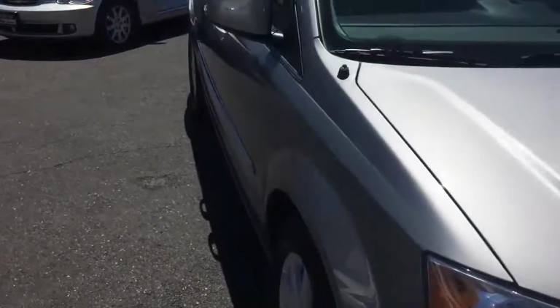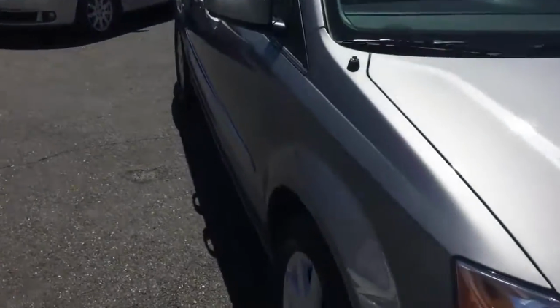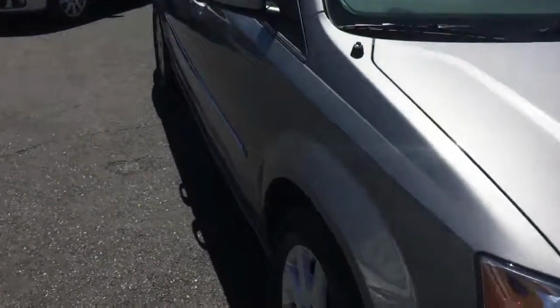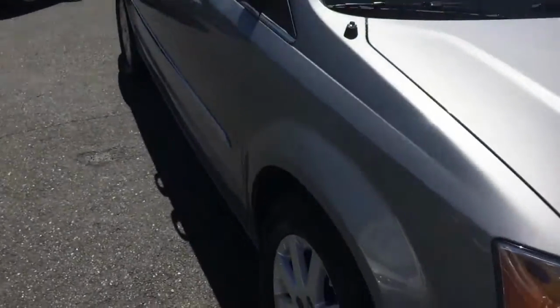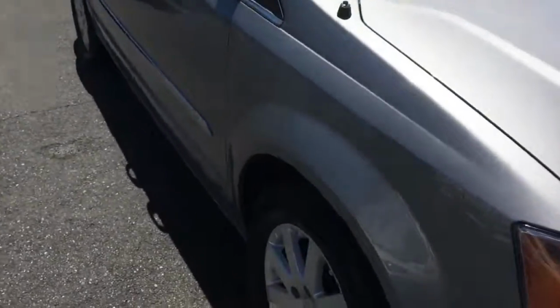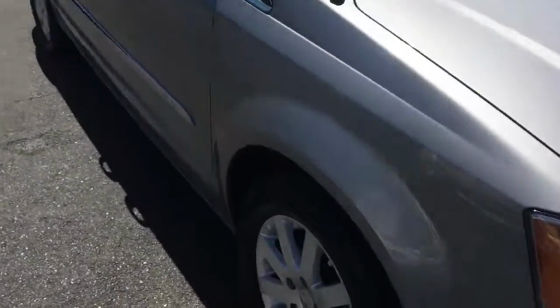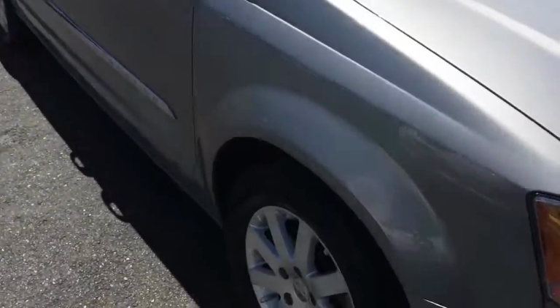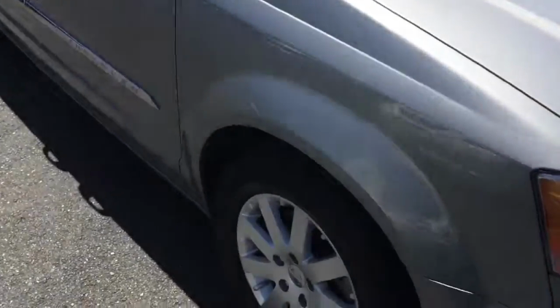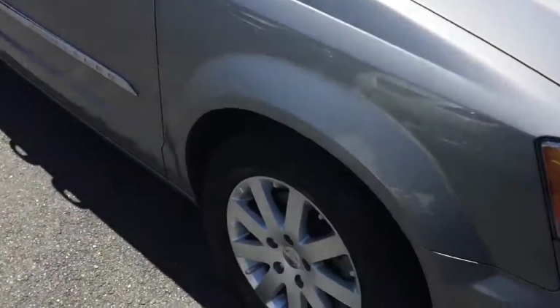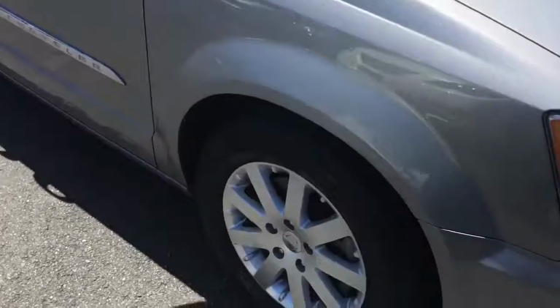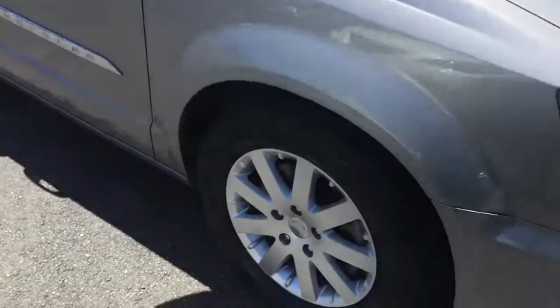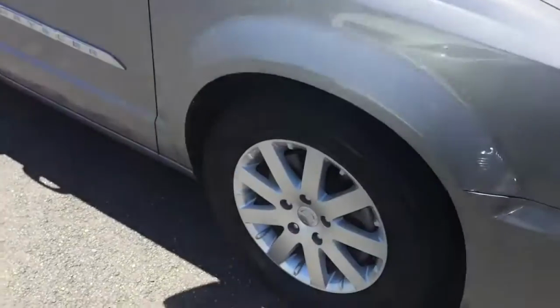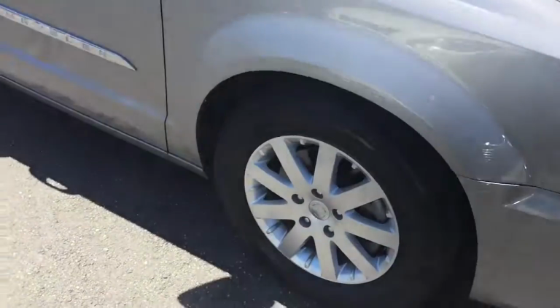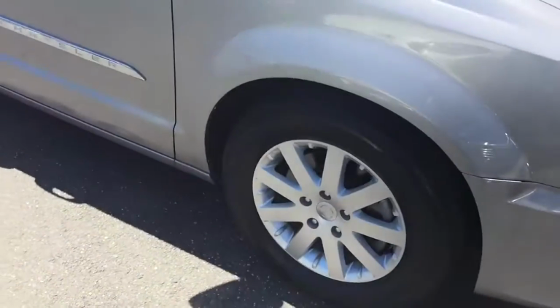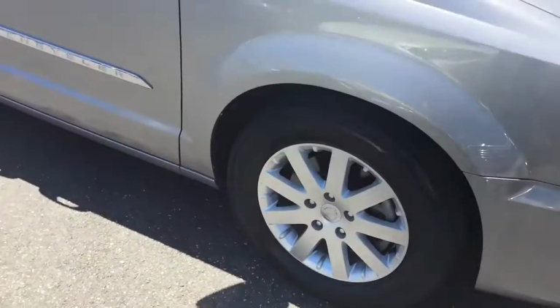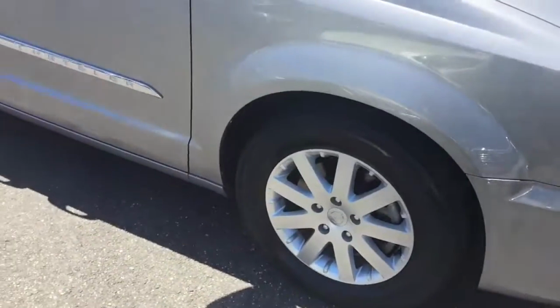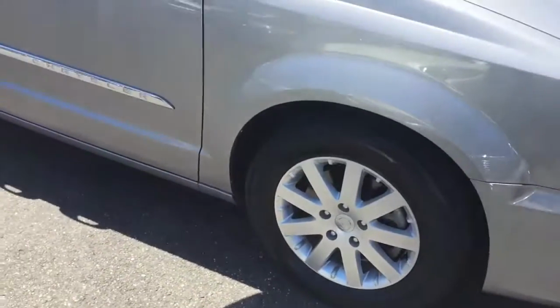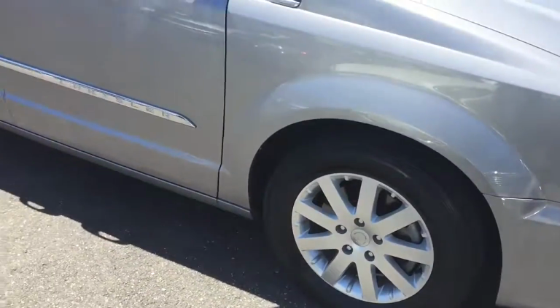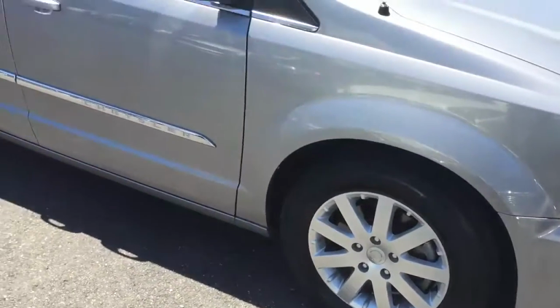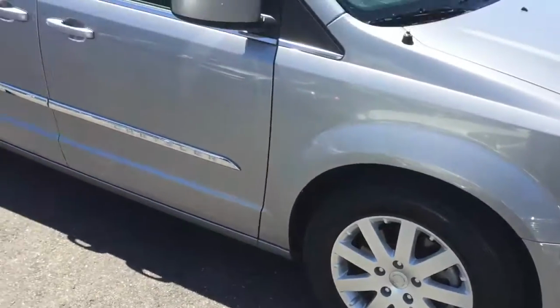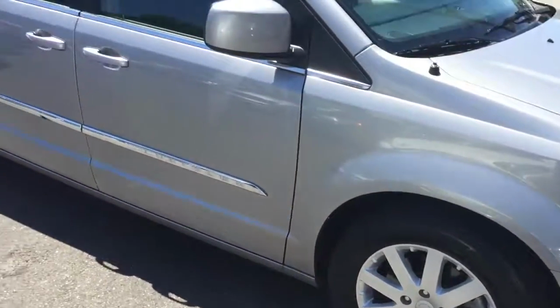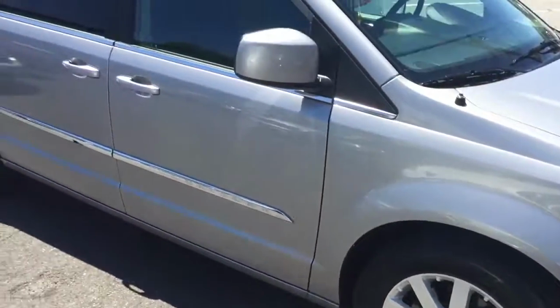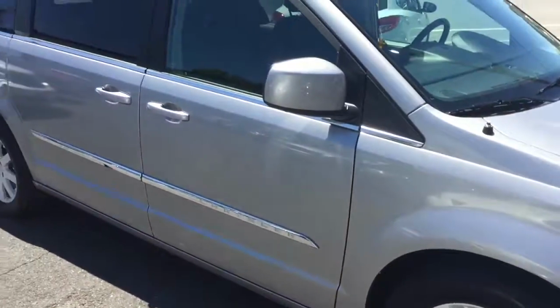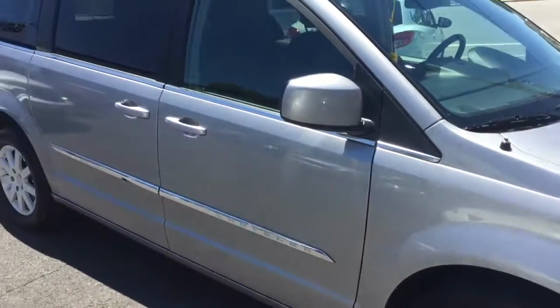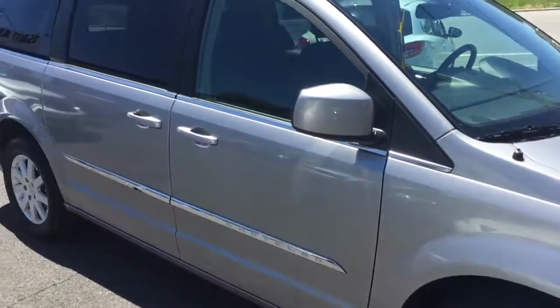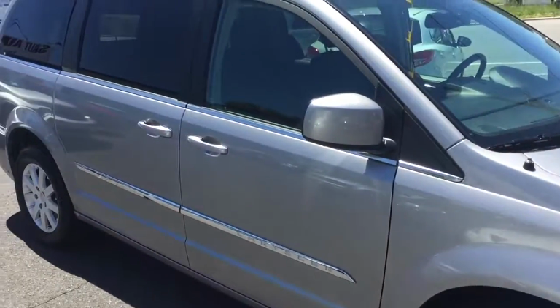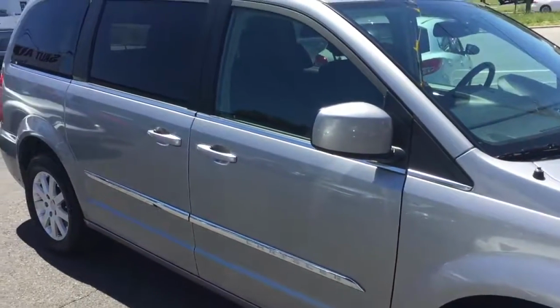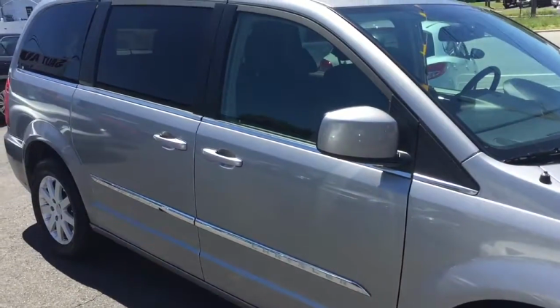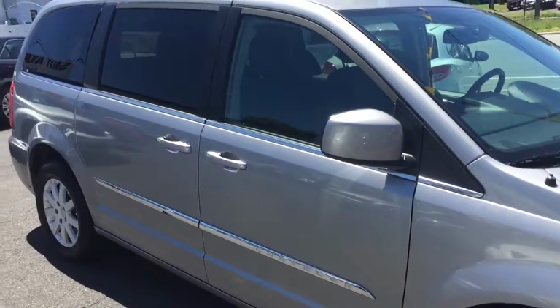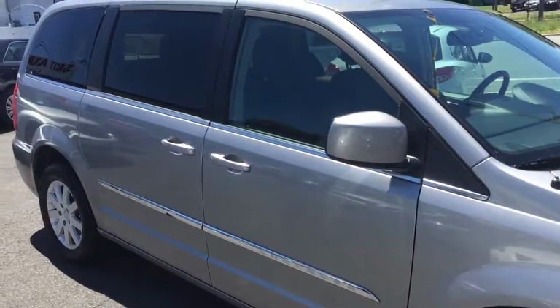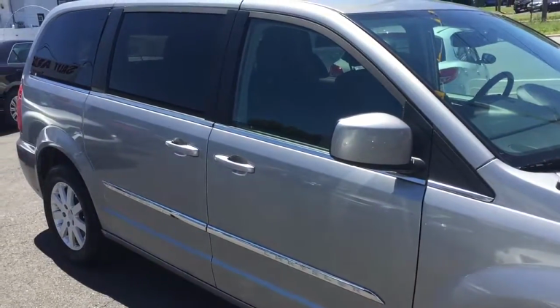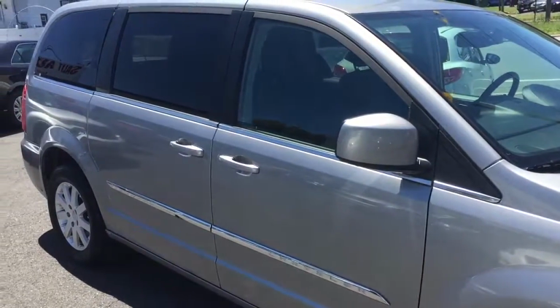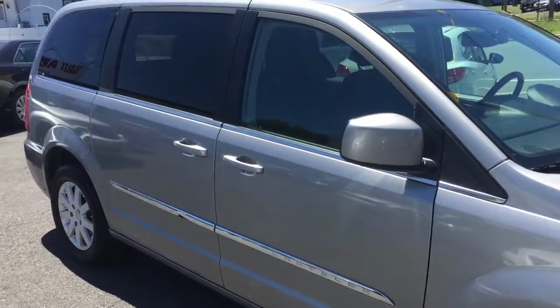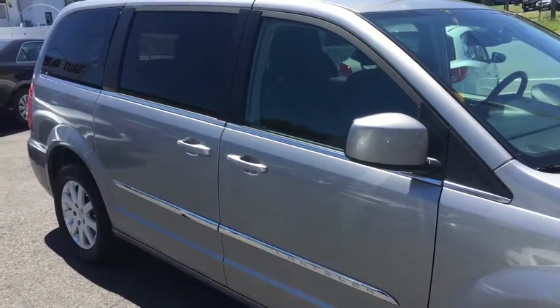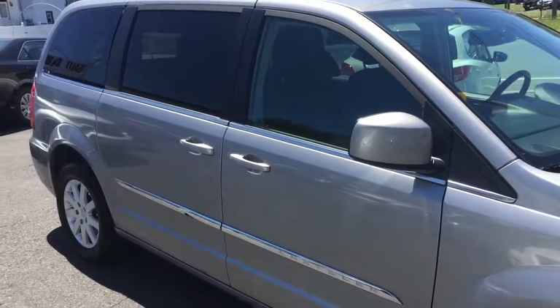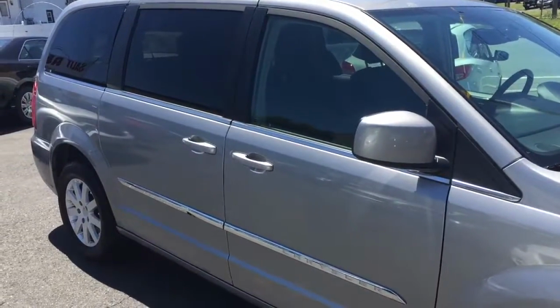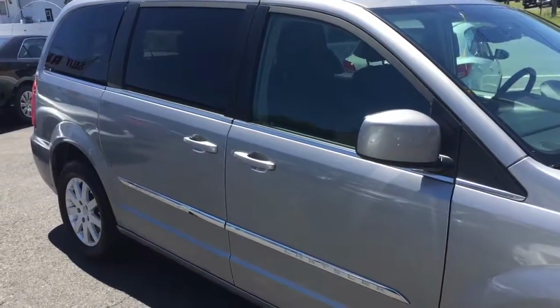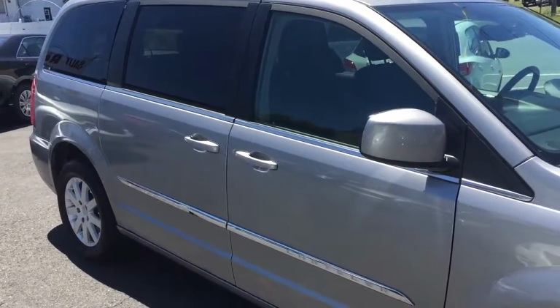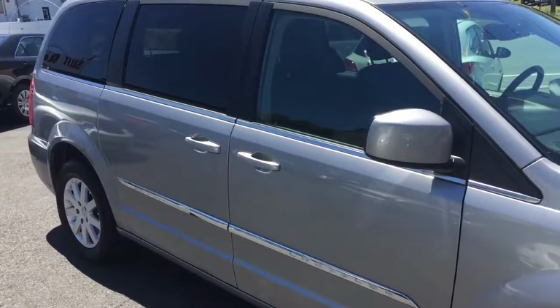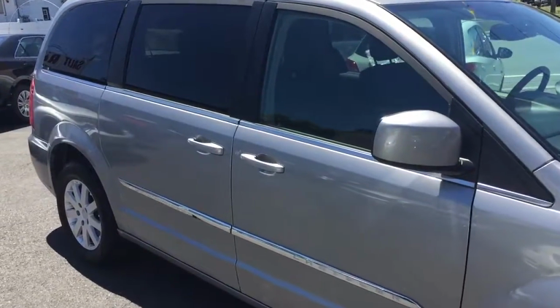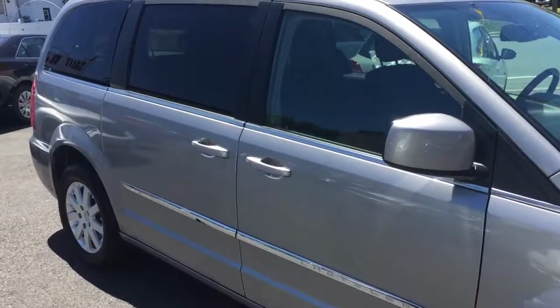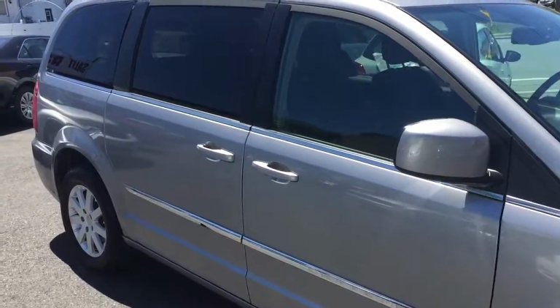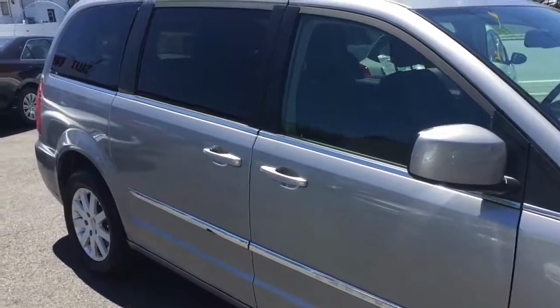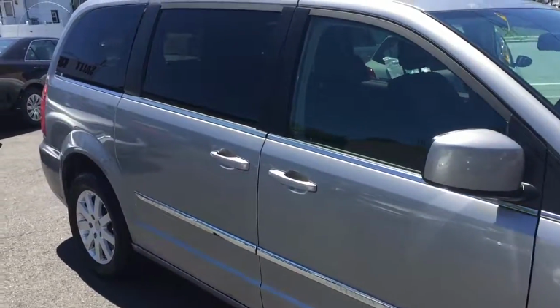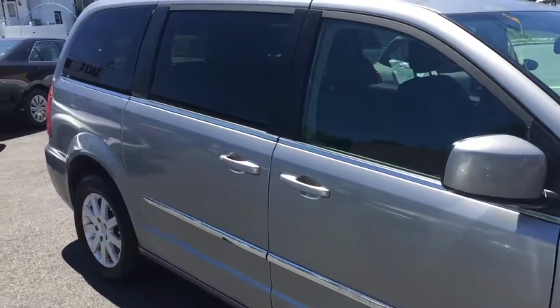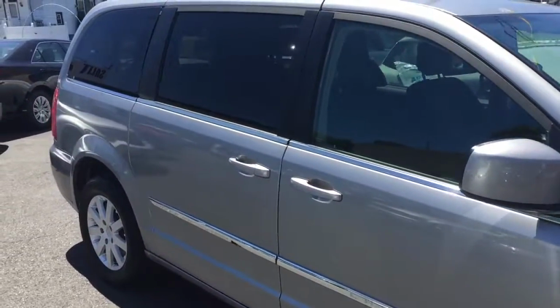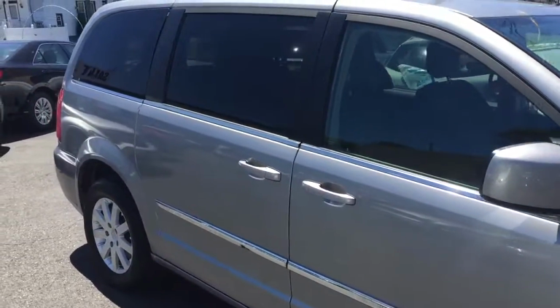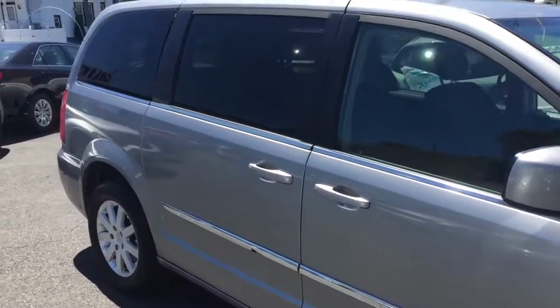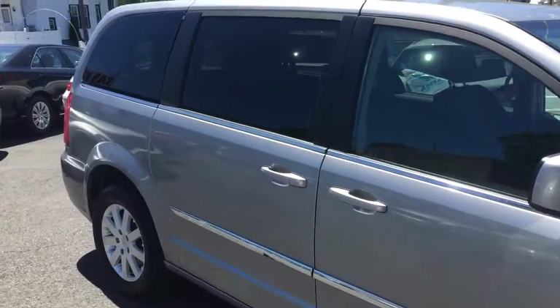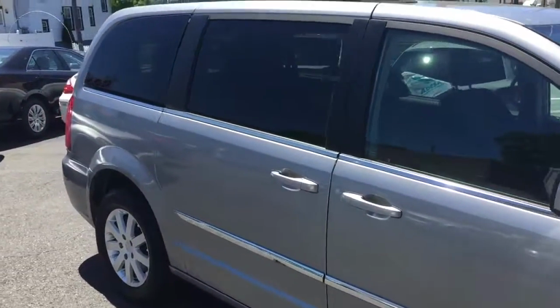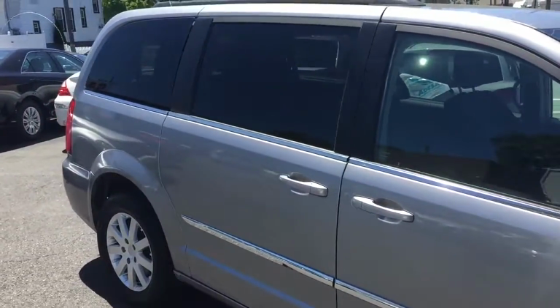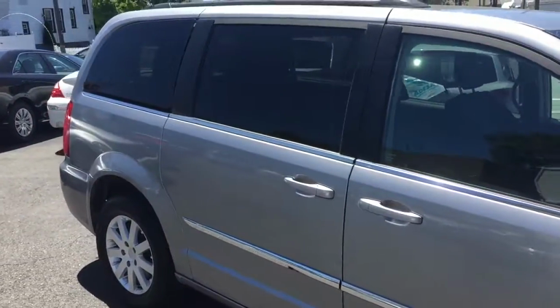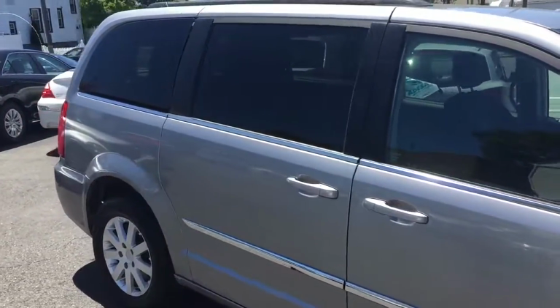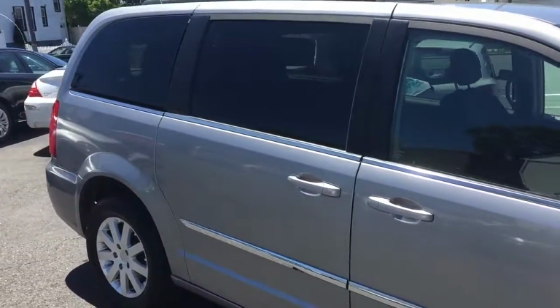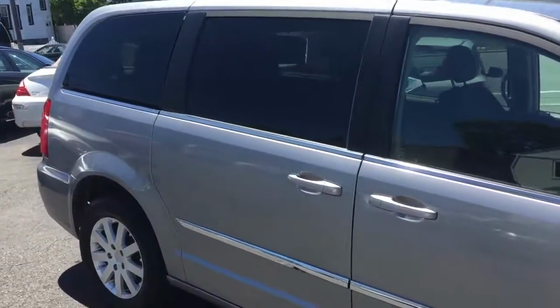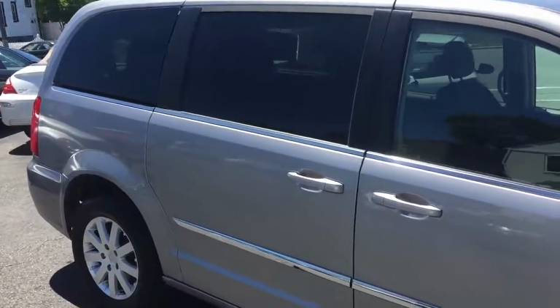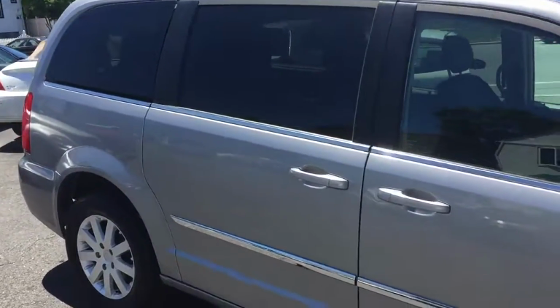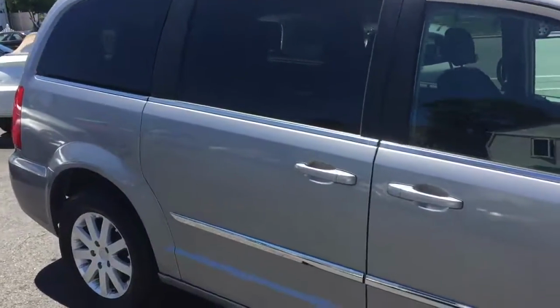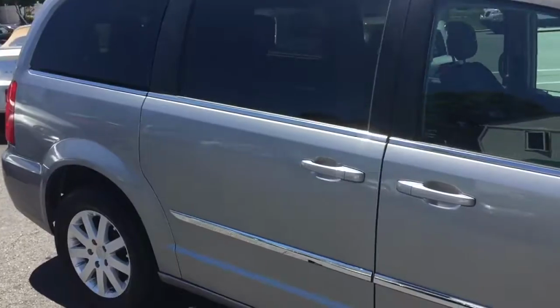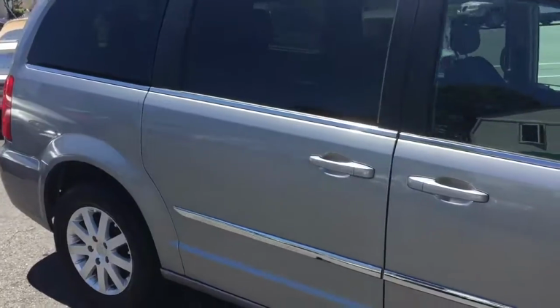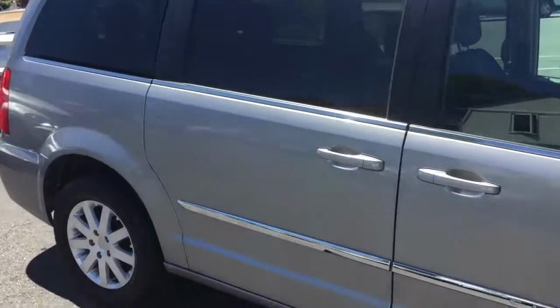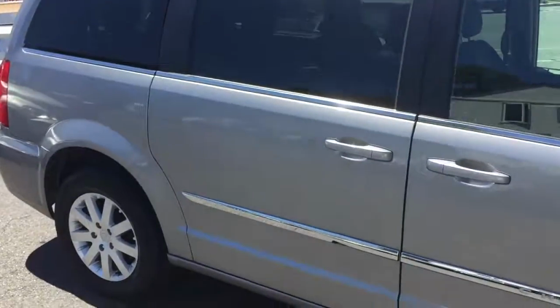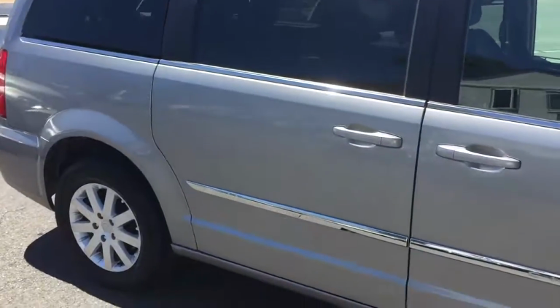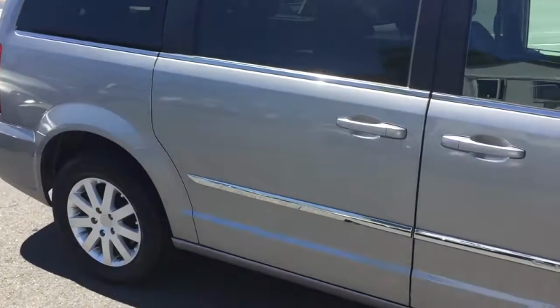It has, among other things, alloy wheels, power — both power sliding doors and power liftgate.